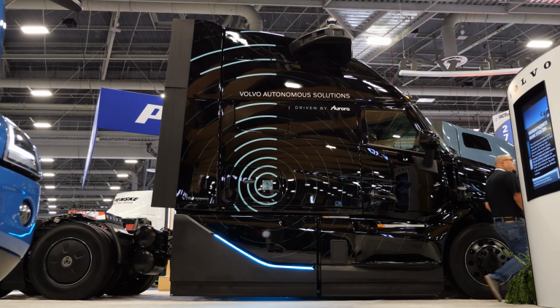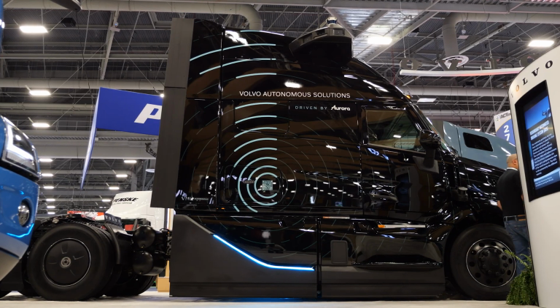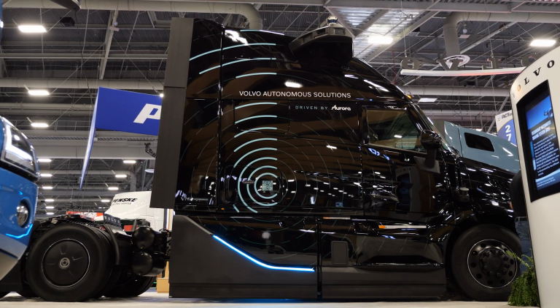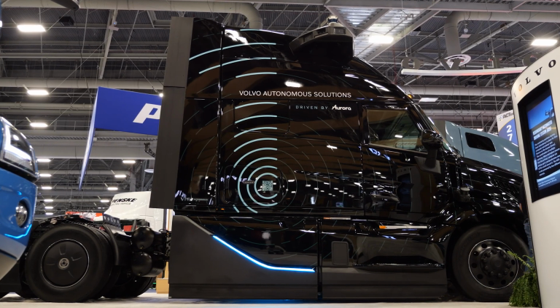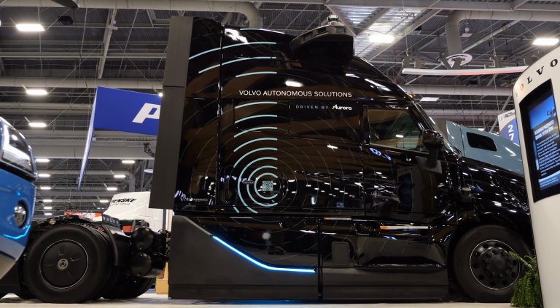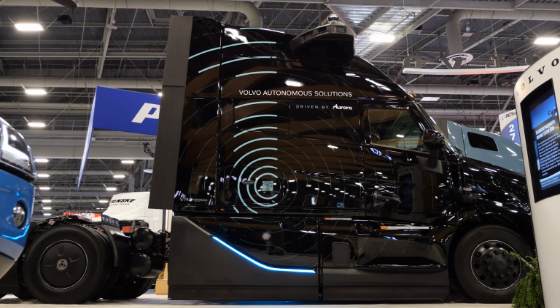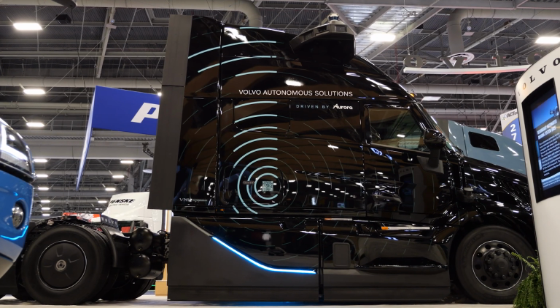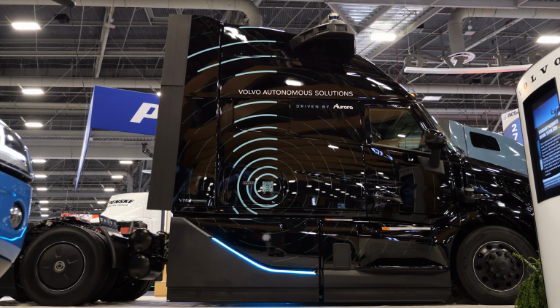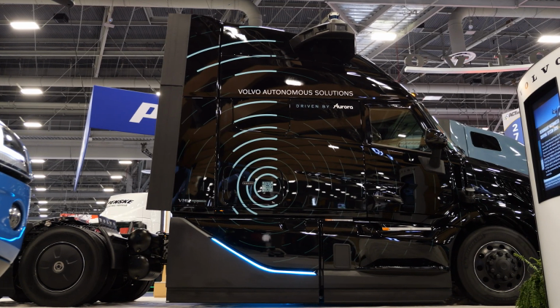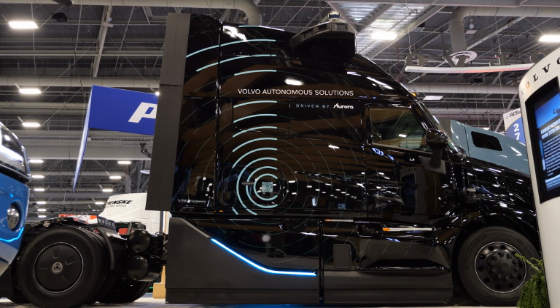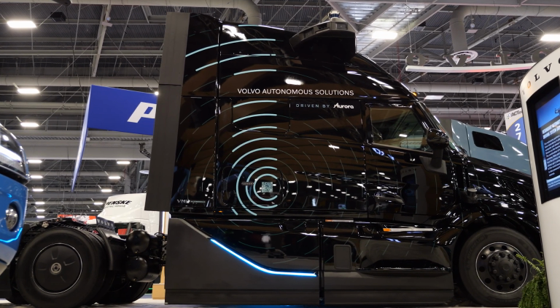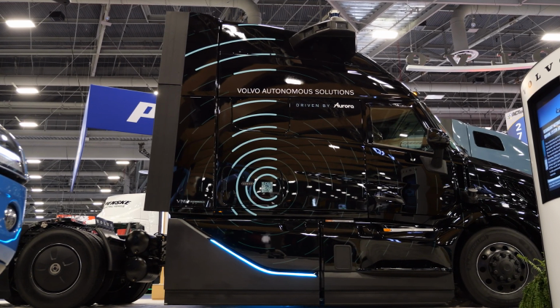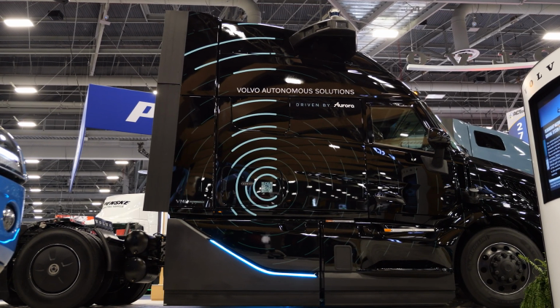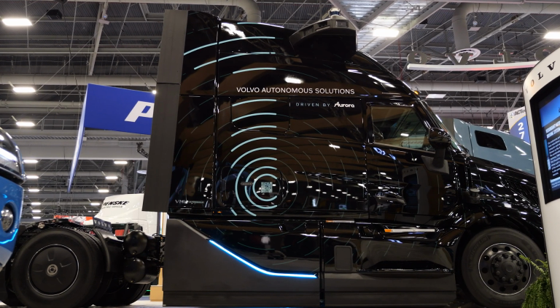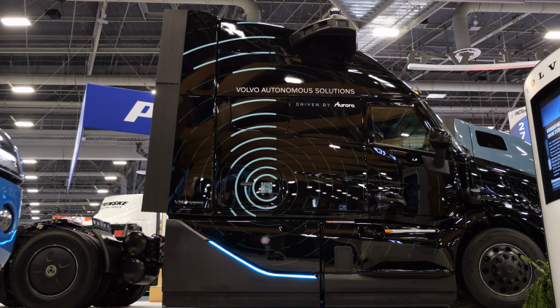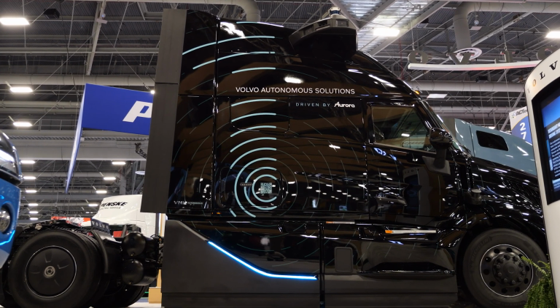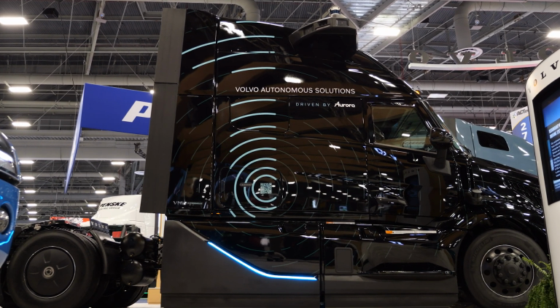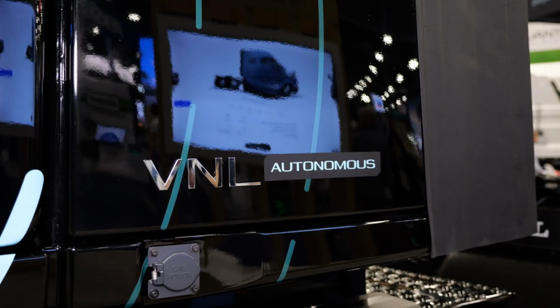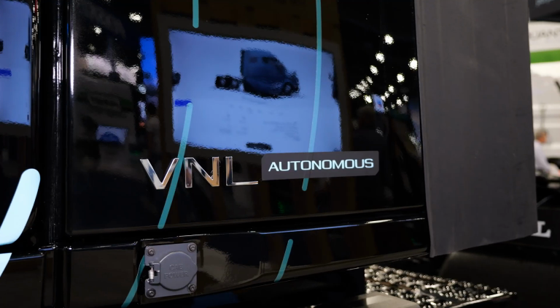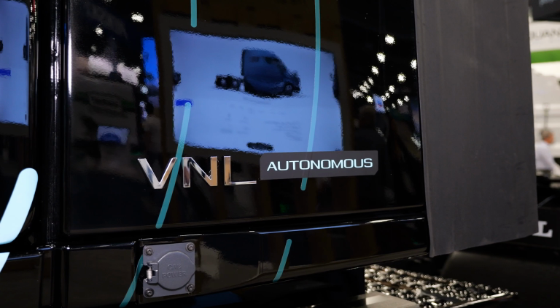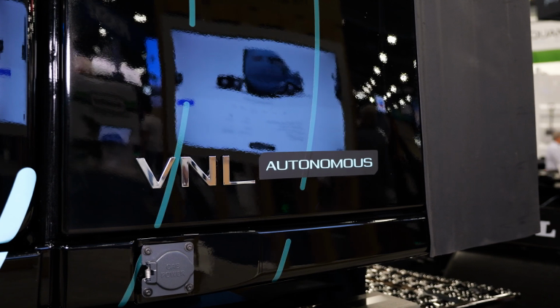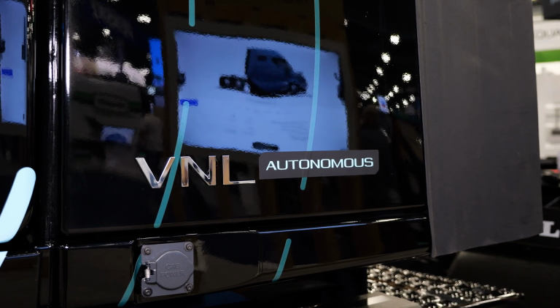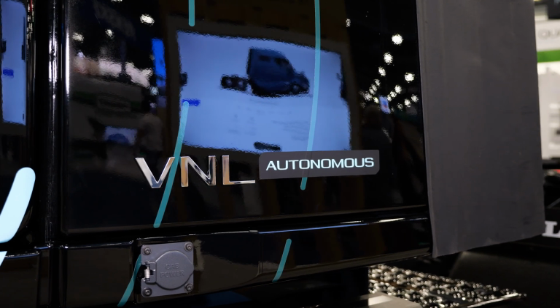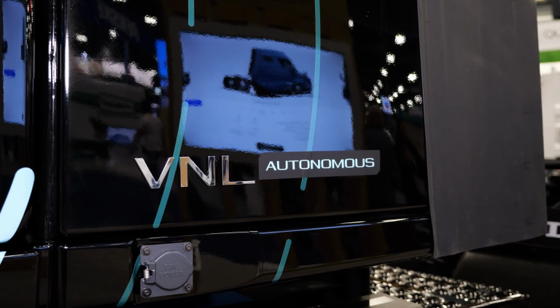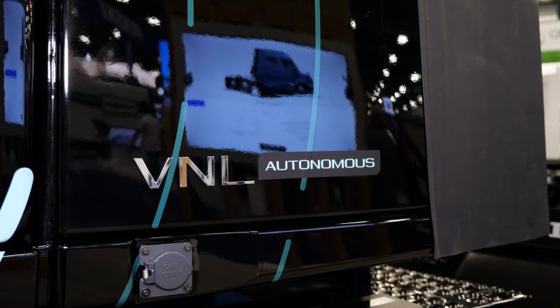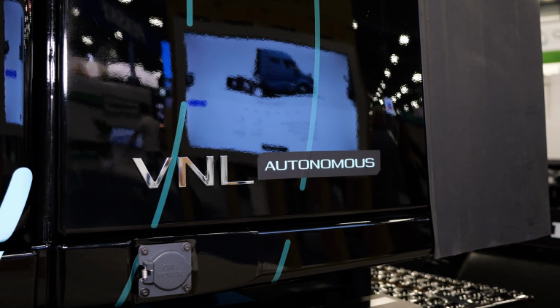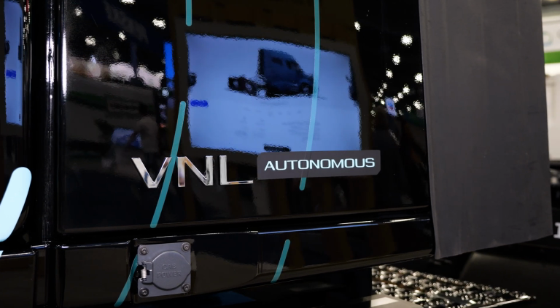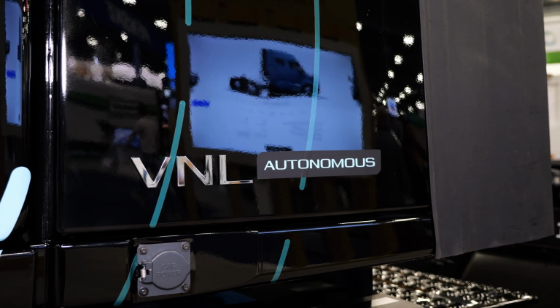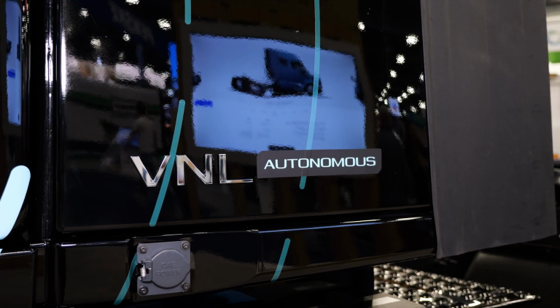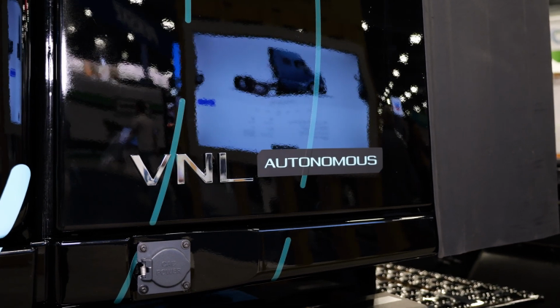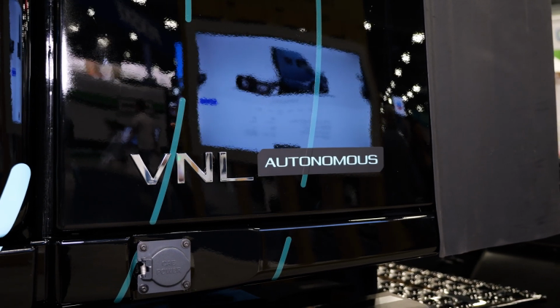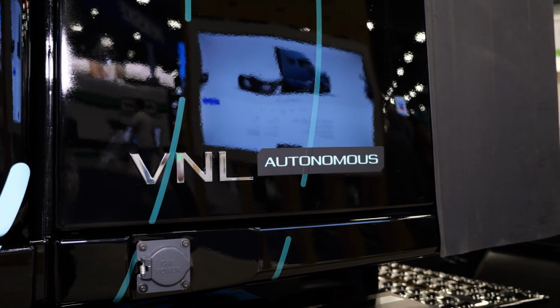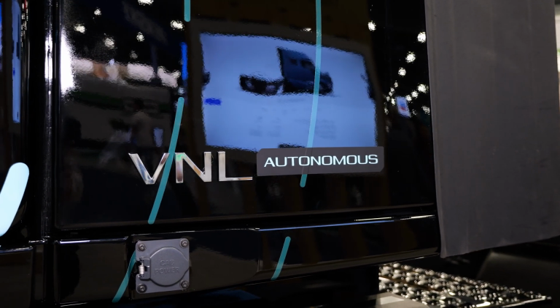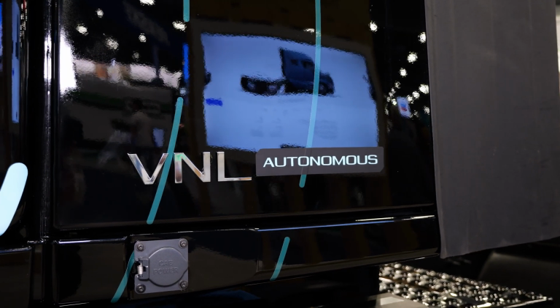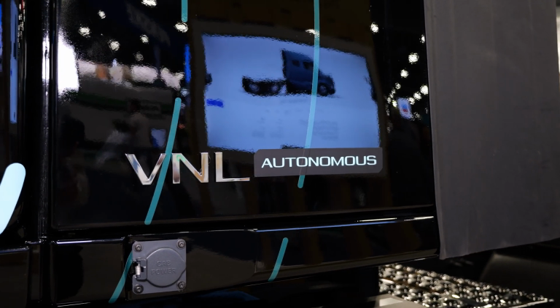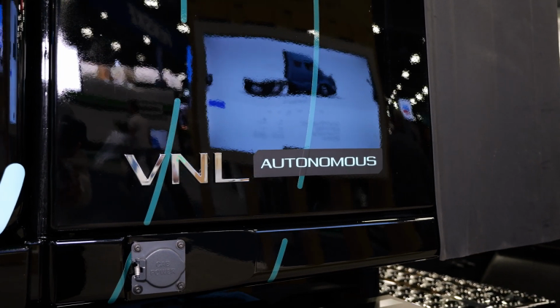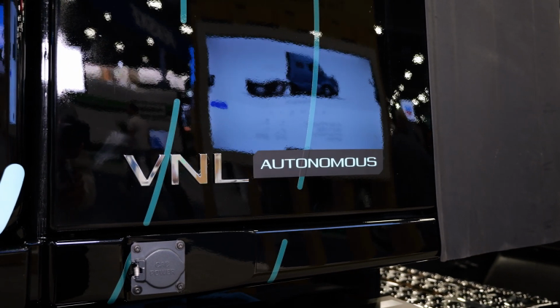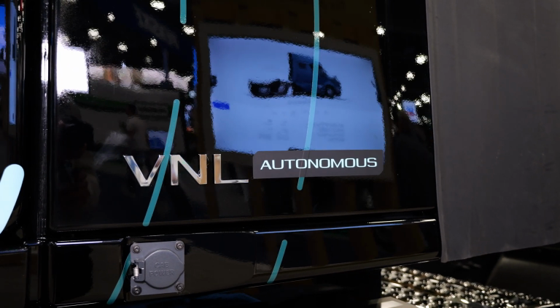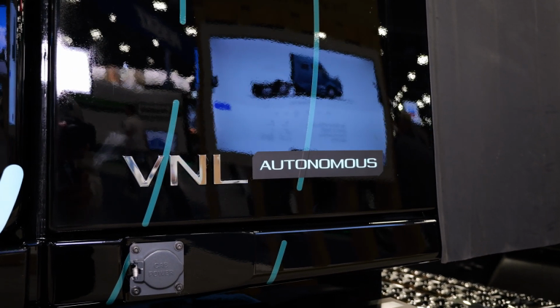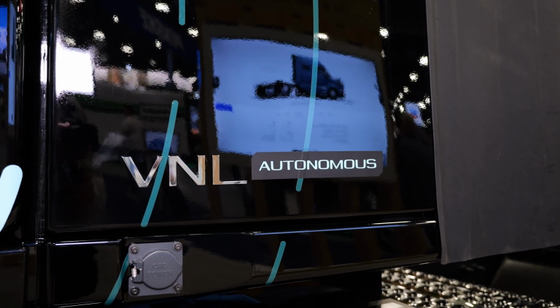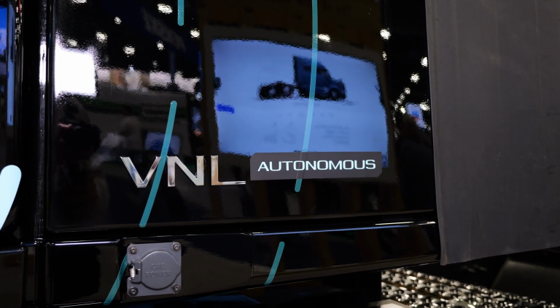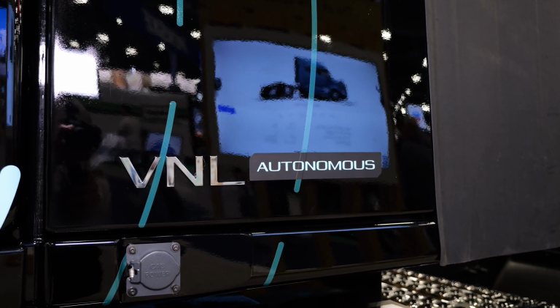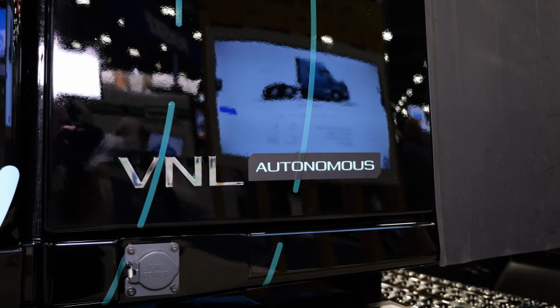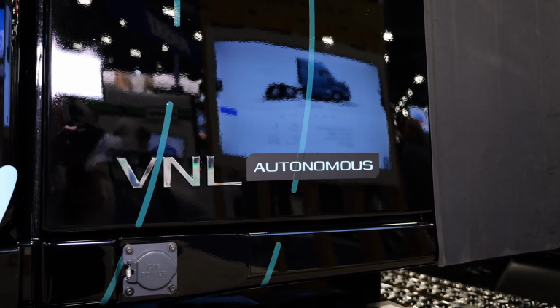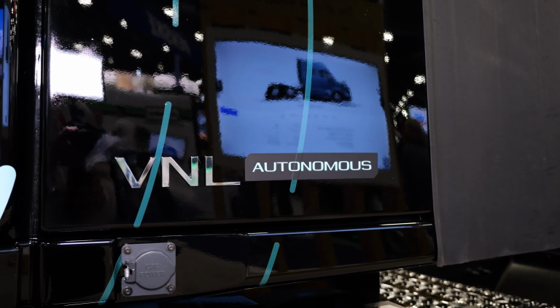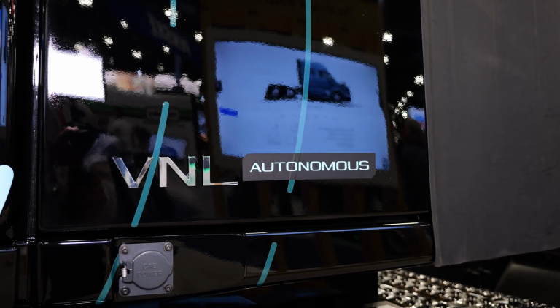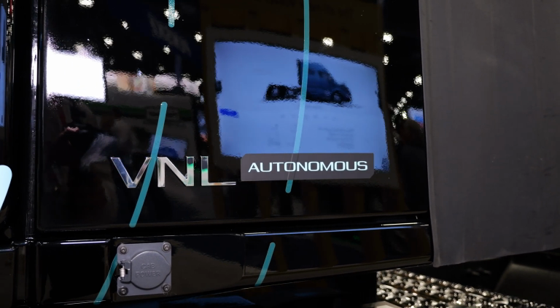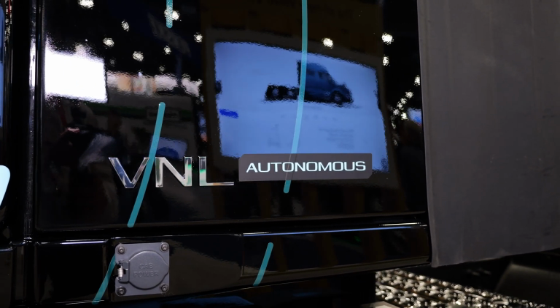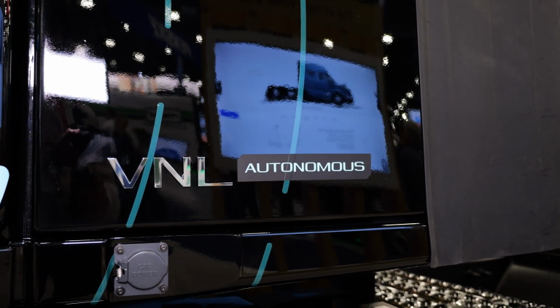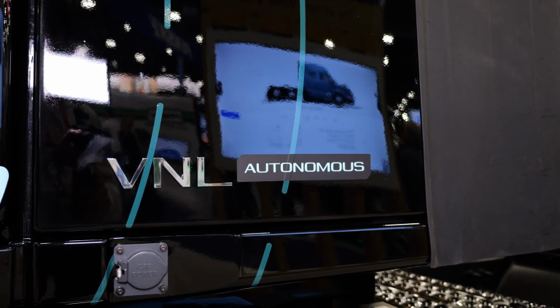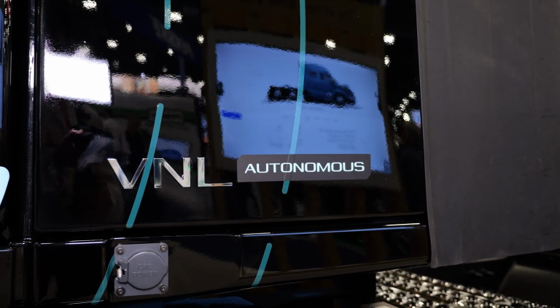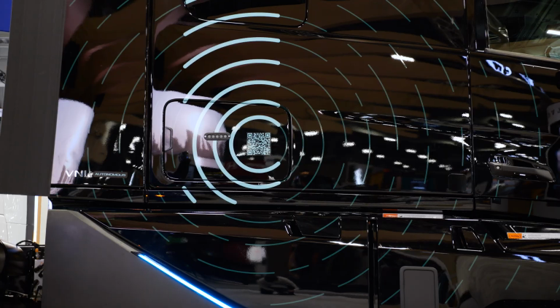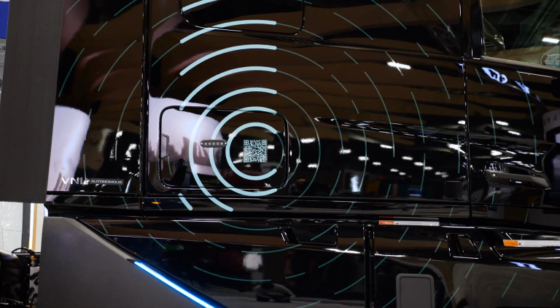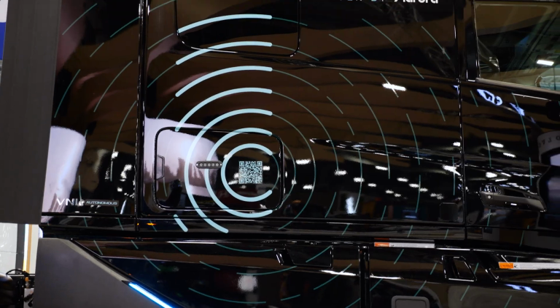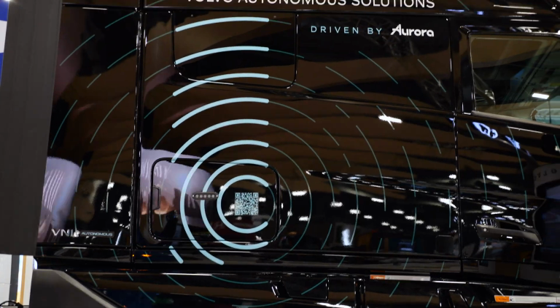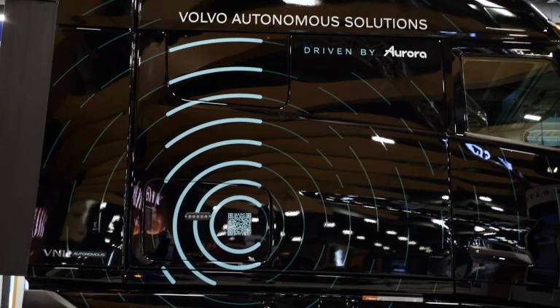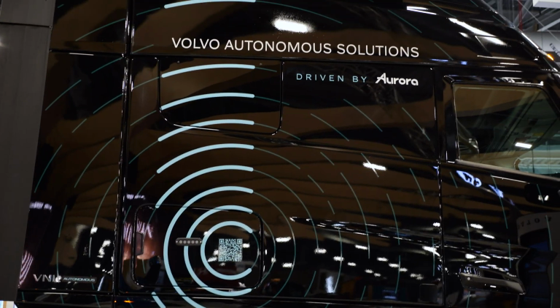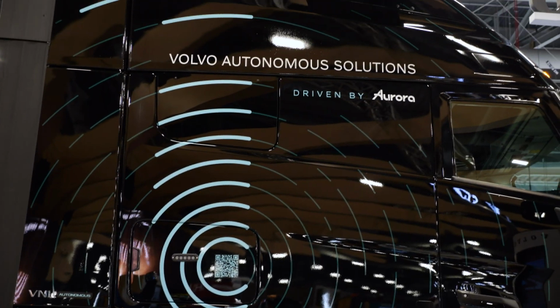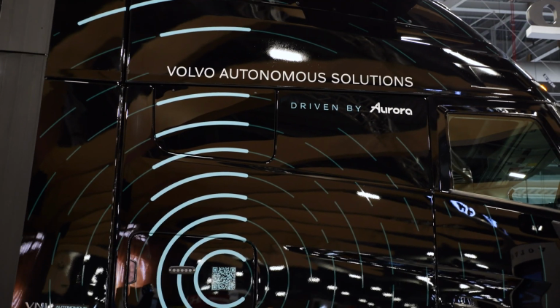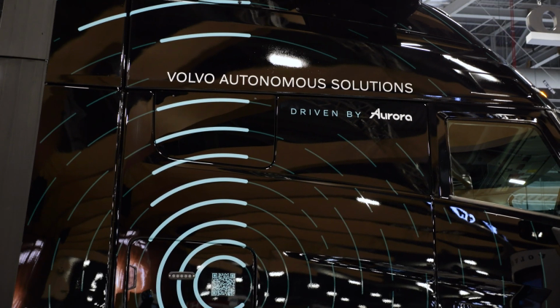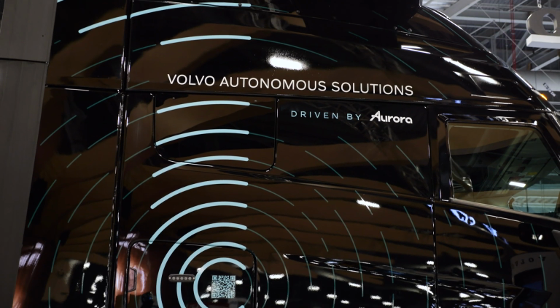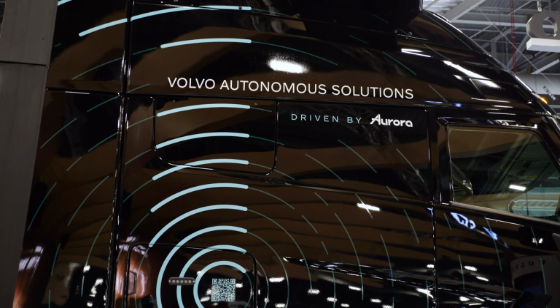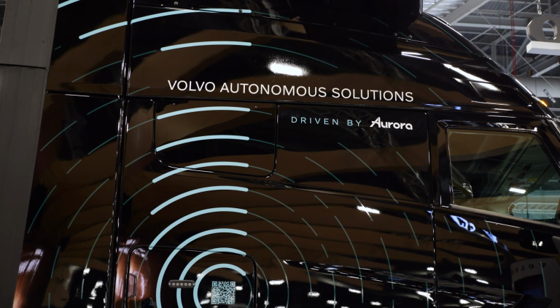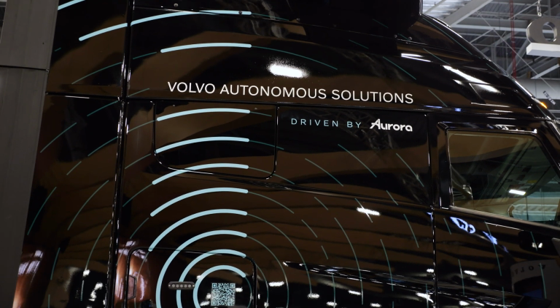At ACT Expo, Volvo unveiled an autonomous version of their new VNL truck in partnership with Aurora.